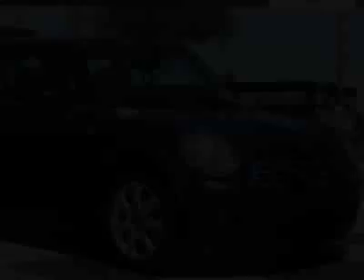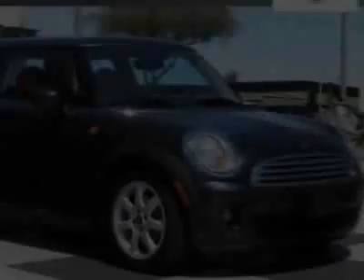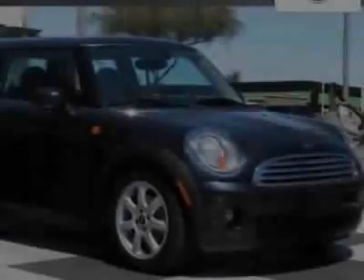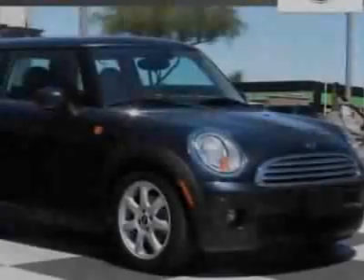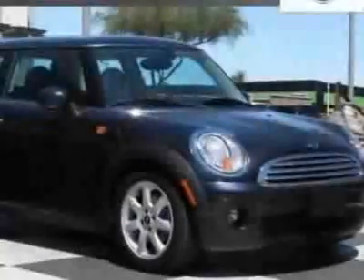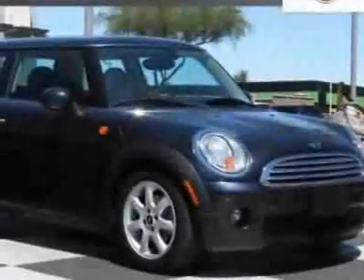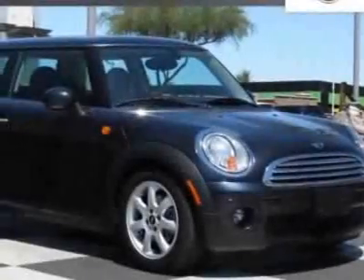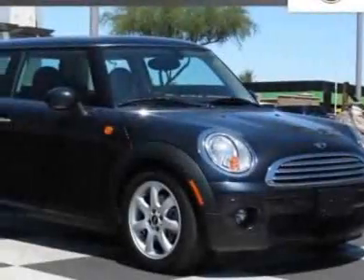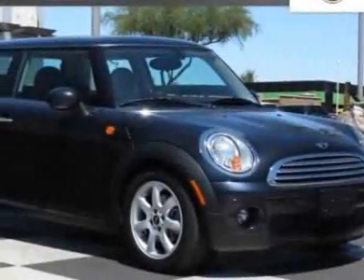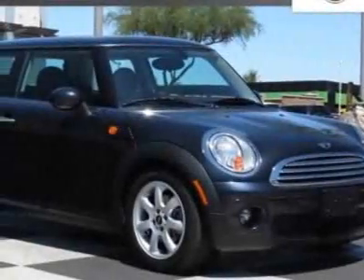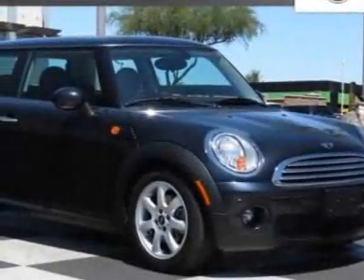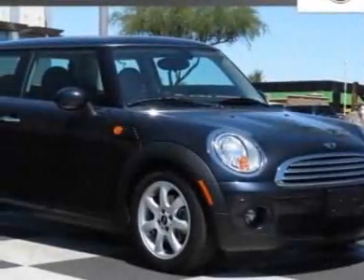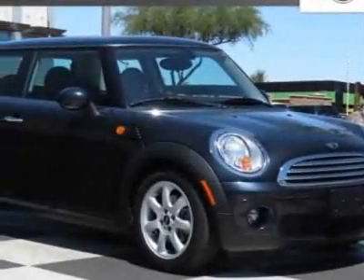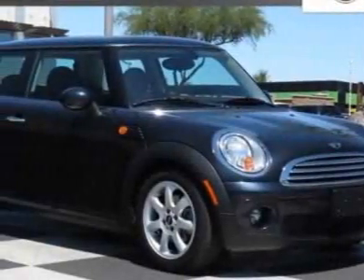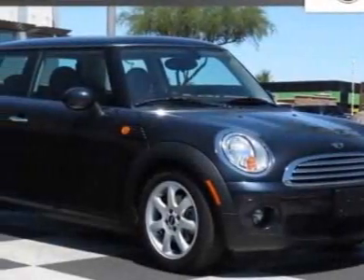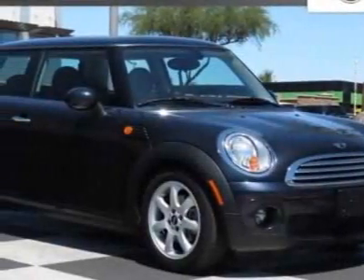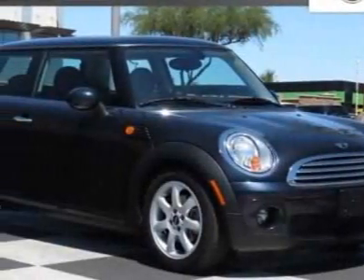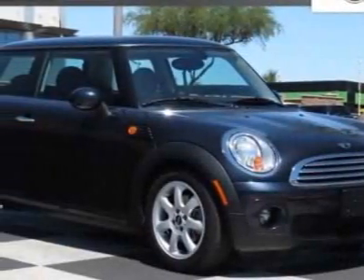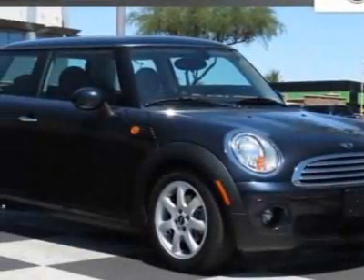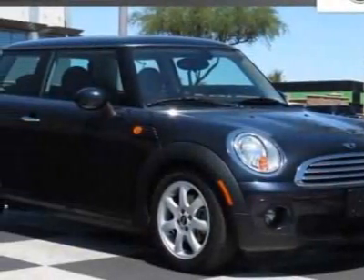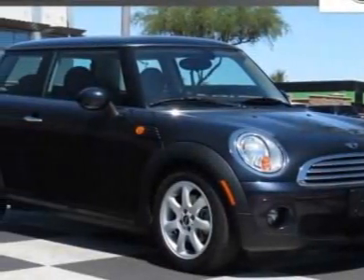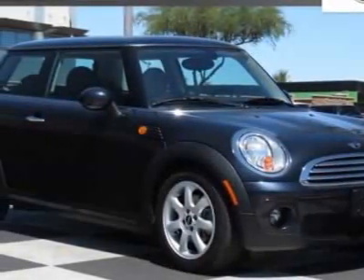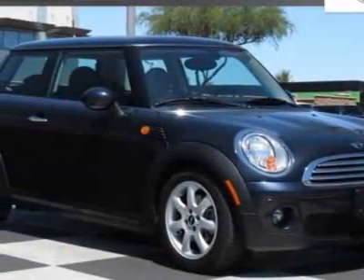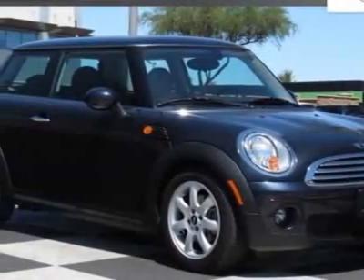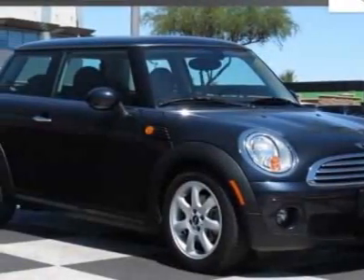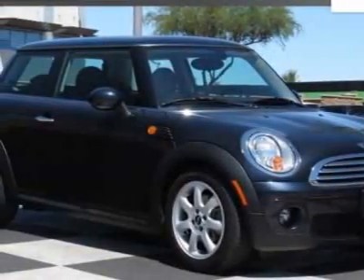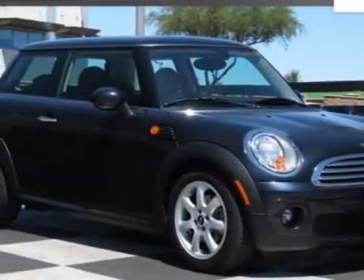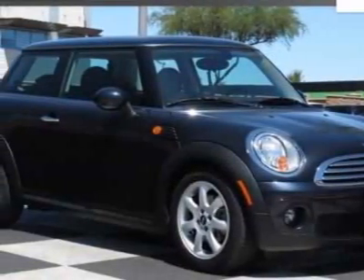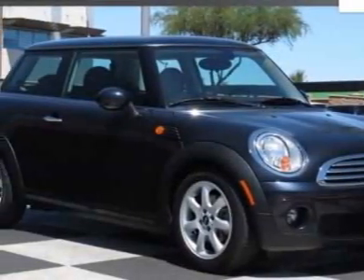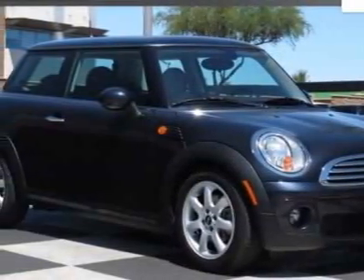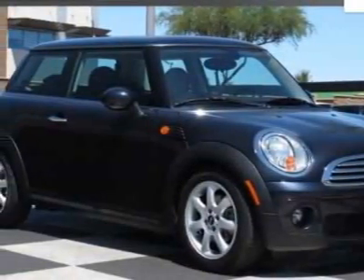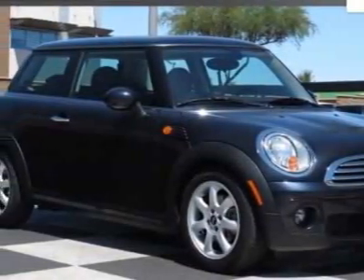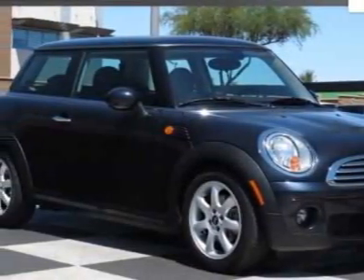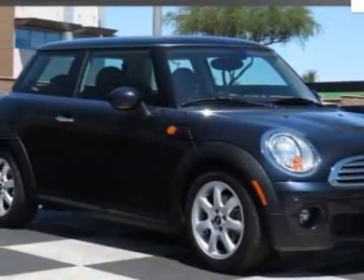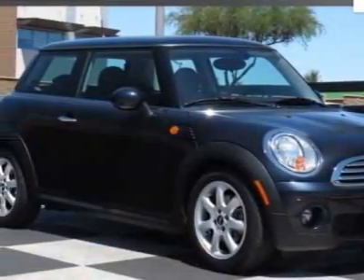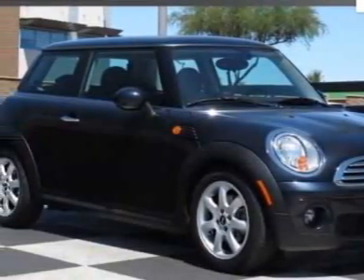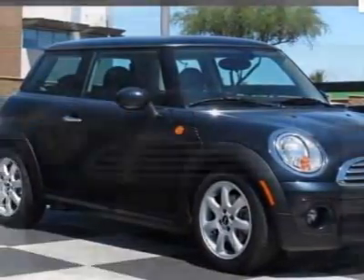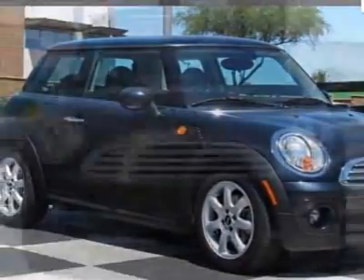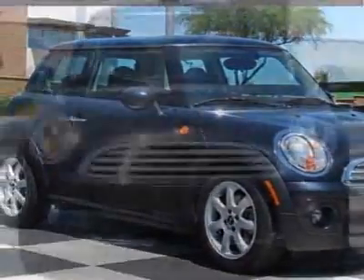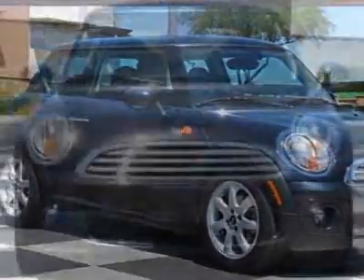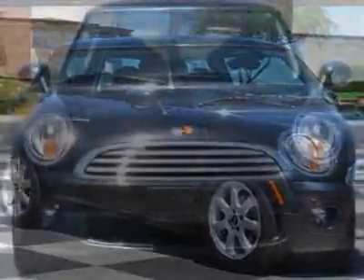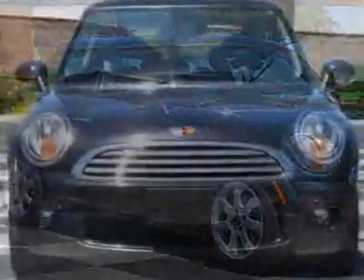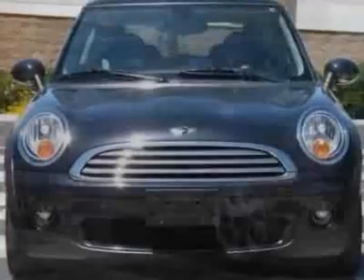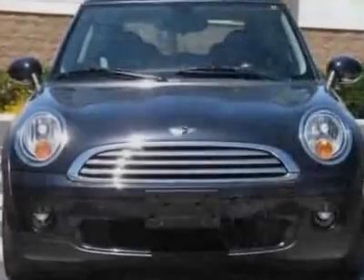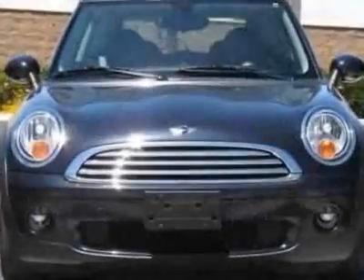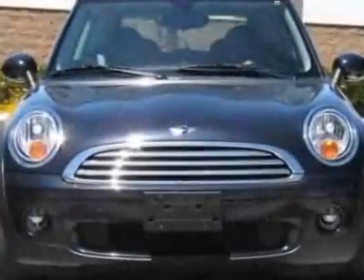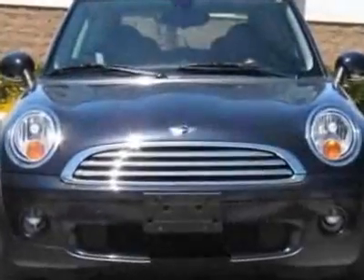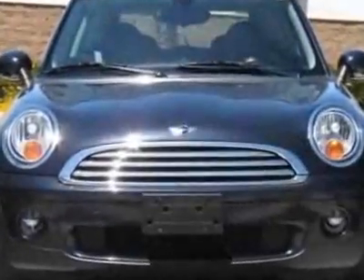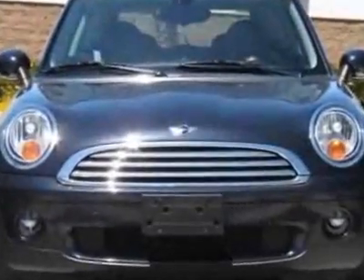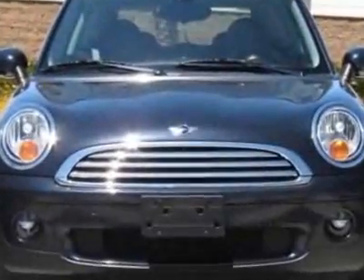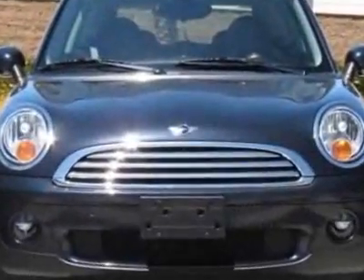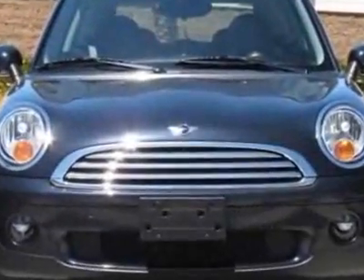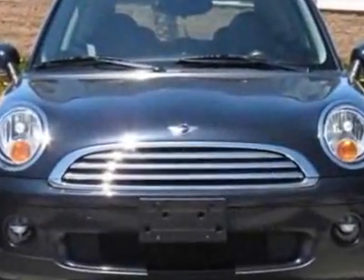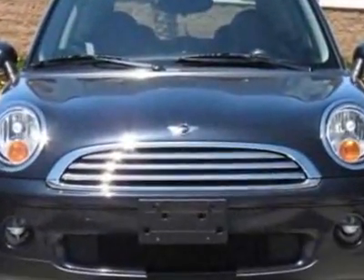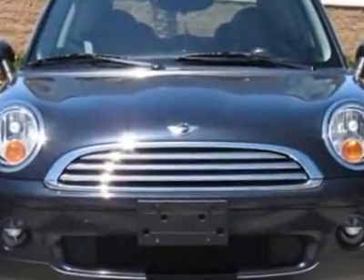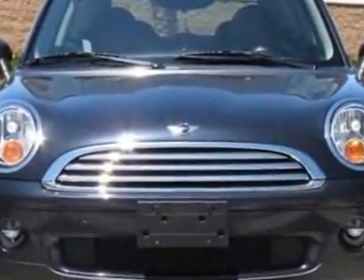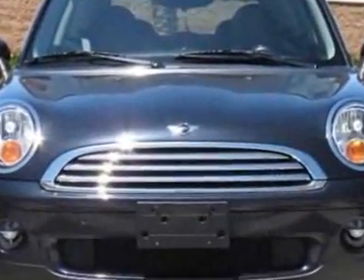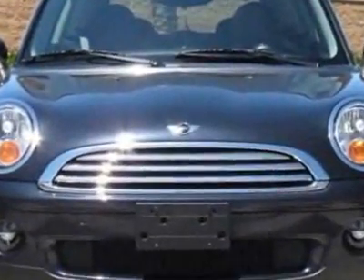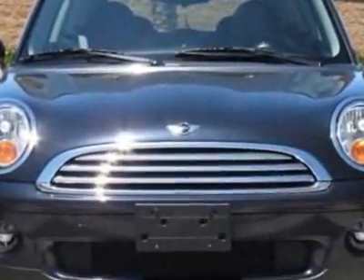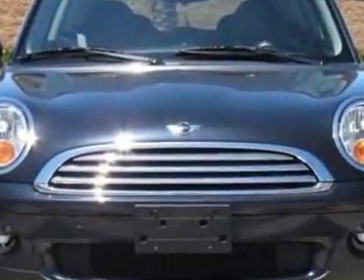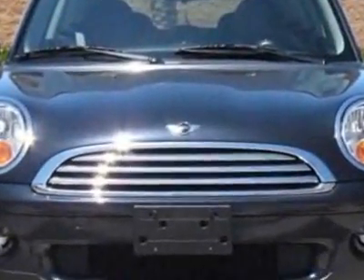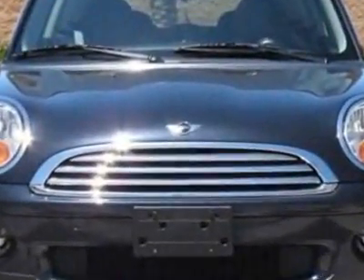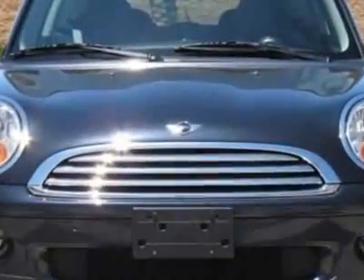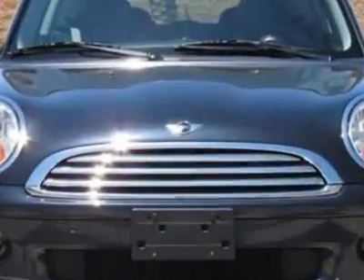Check out this 2009 Mini Cooper Hardtop. This Cooper Hardtop has just under 38,000 miles.